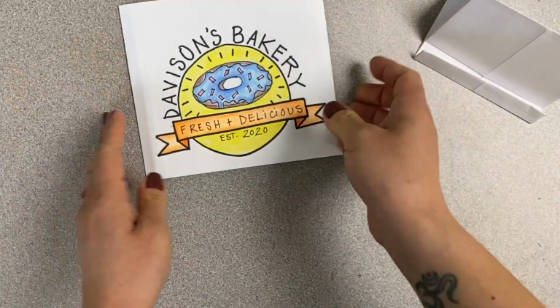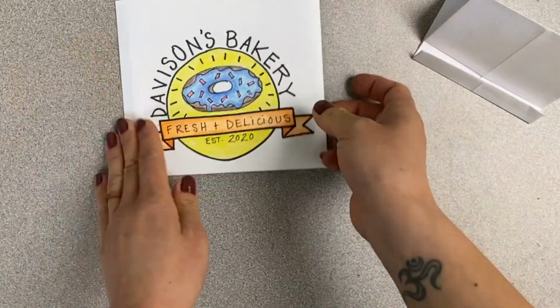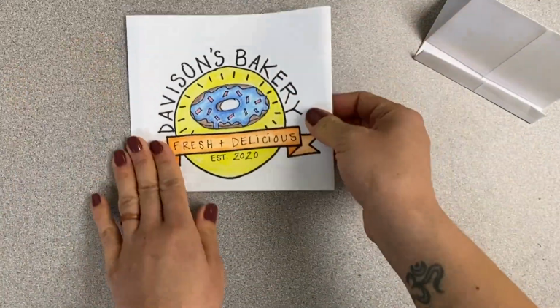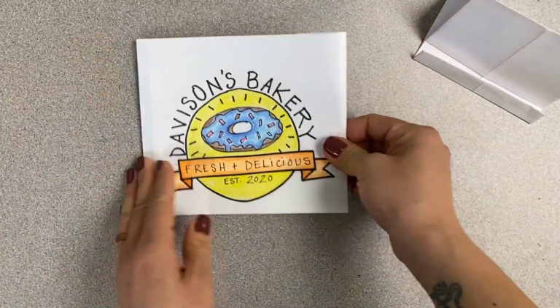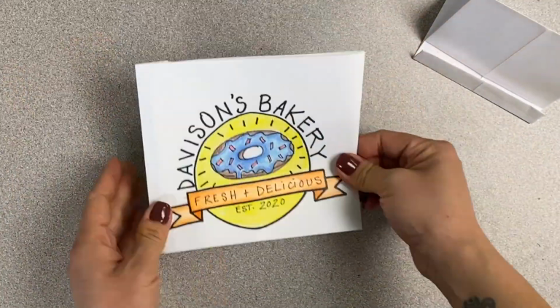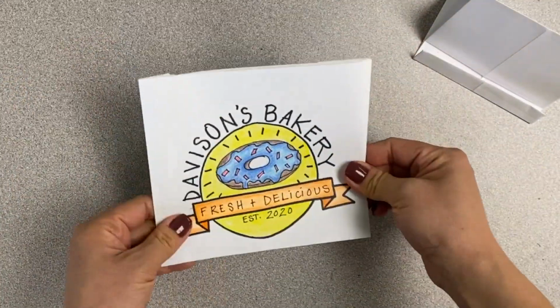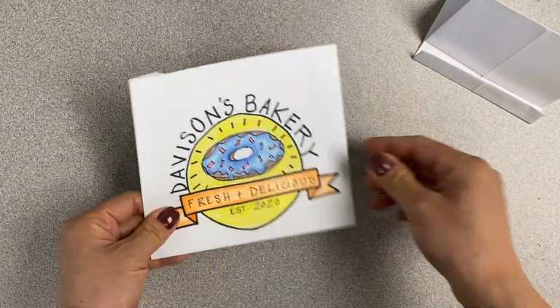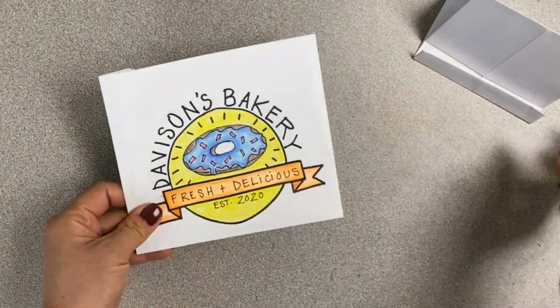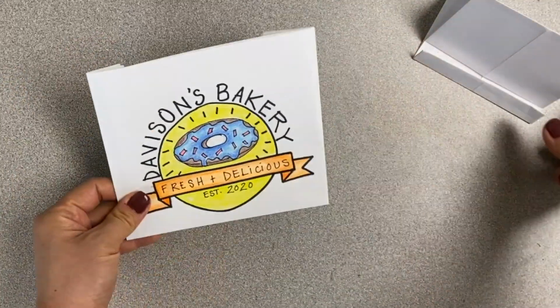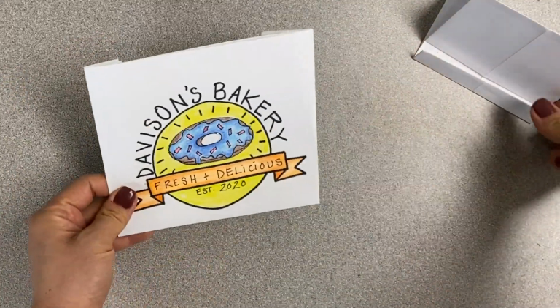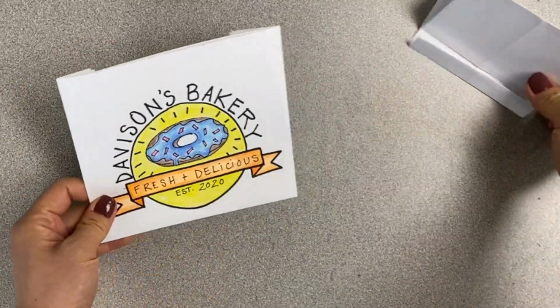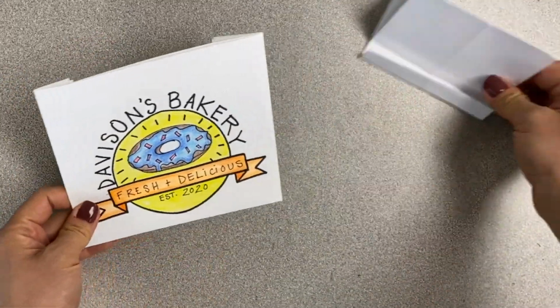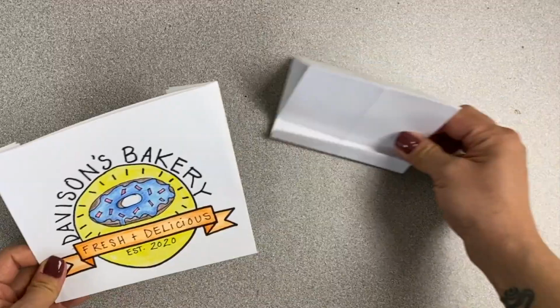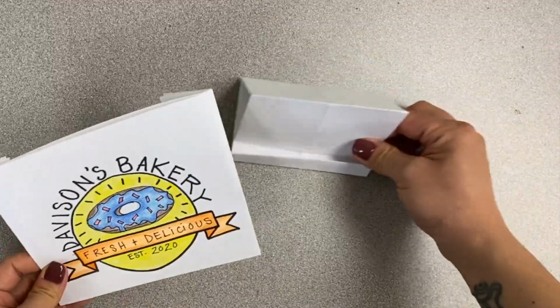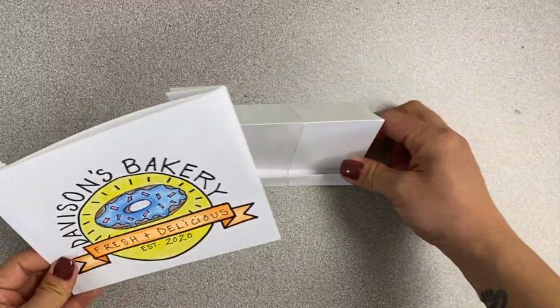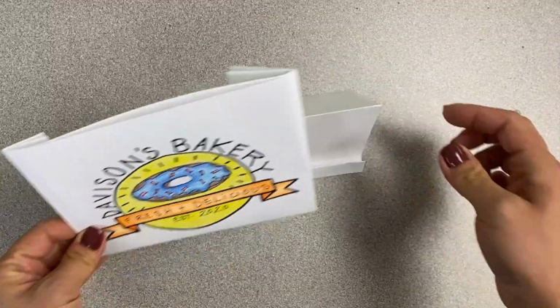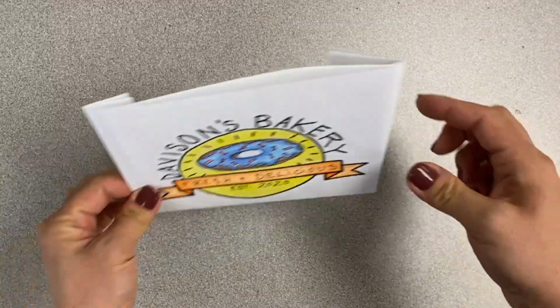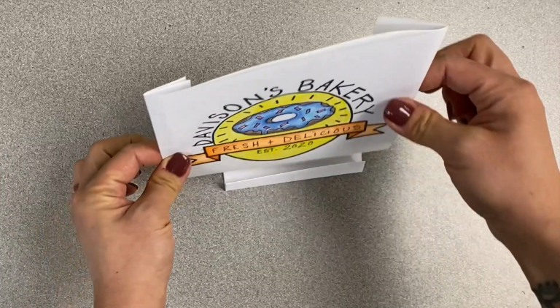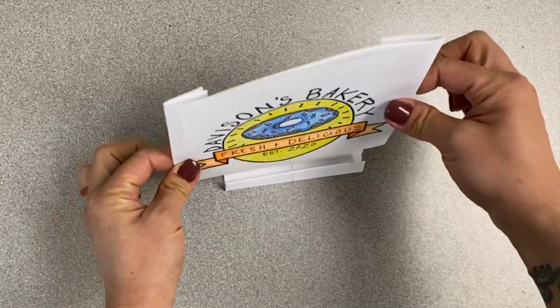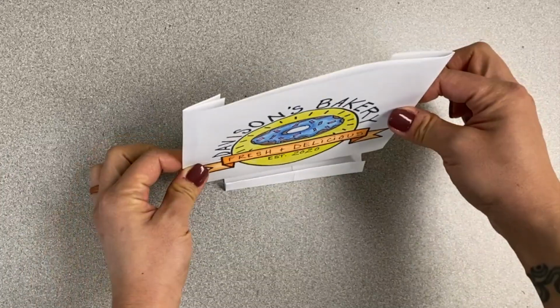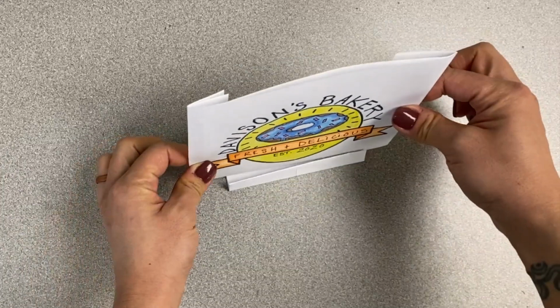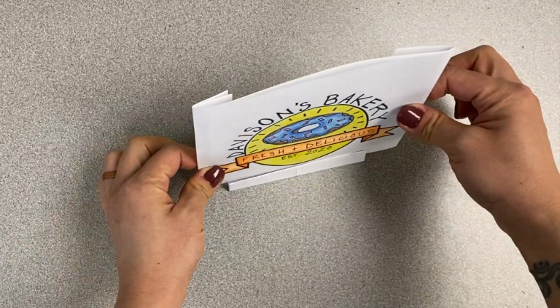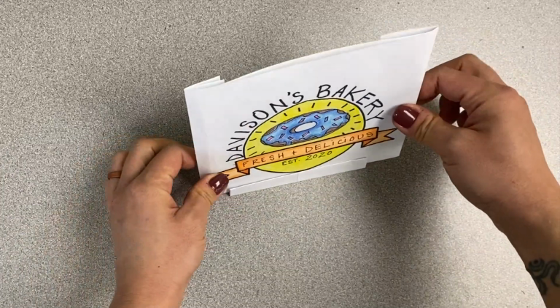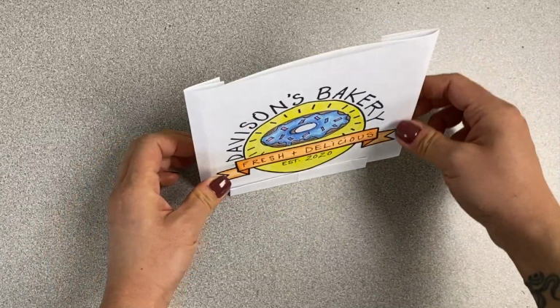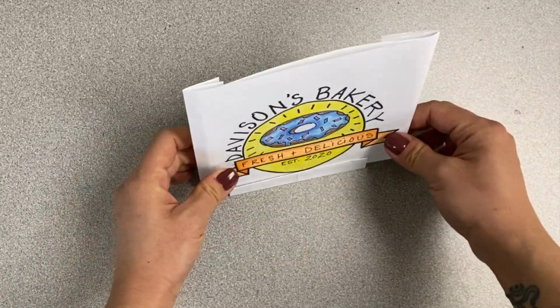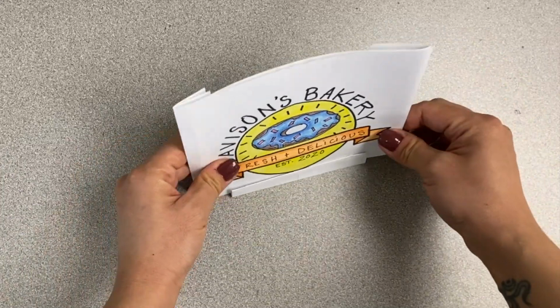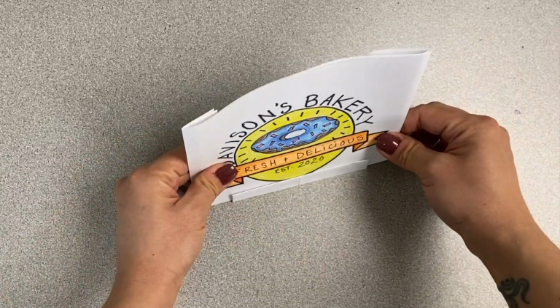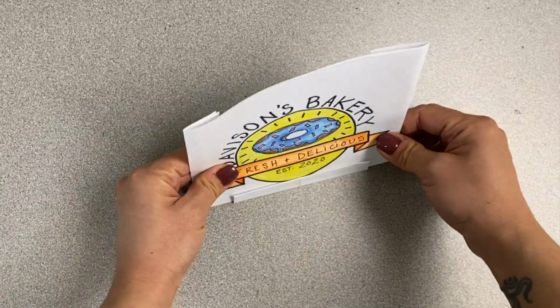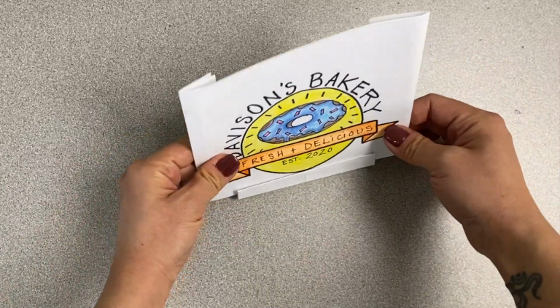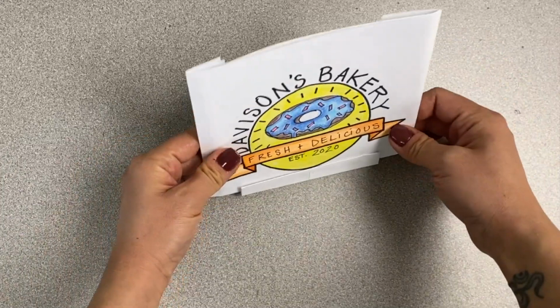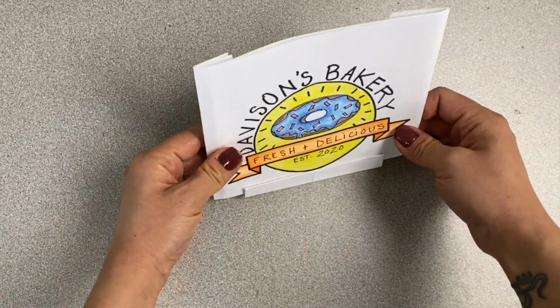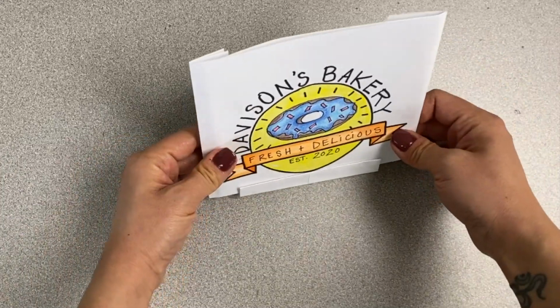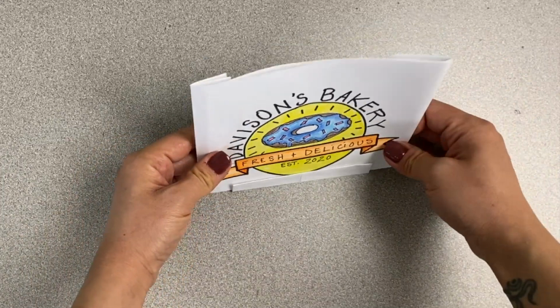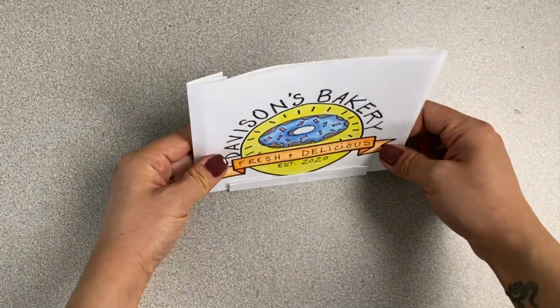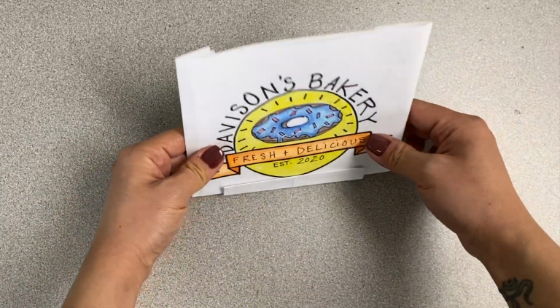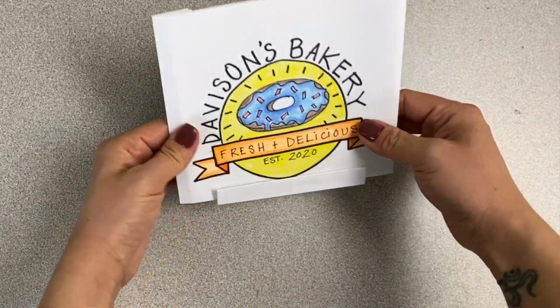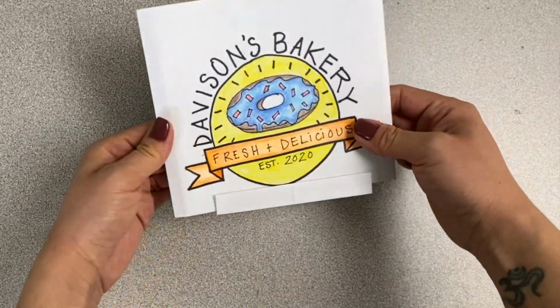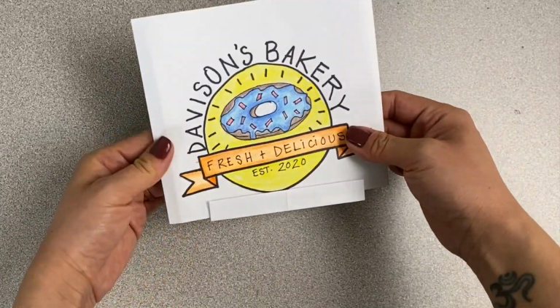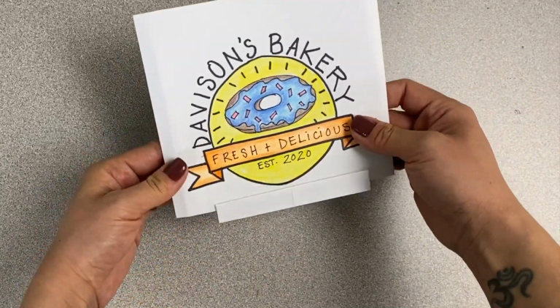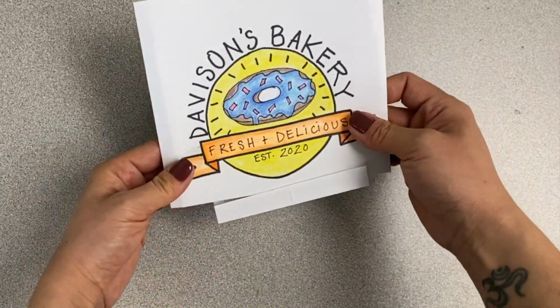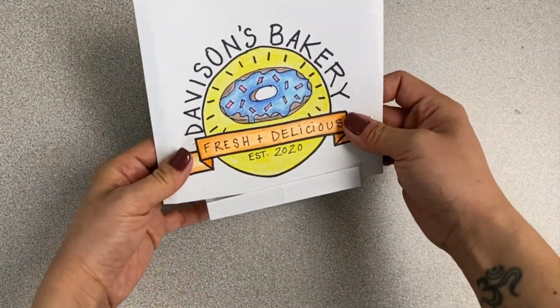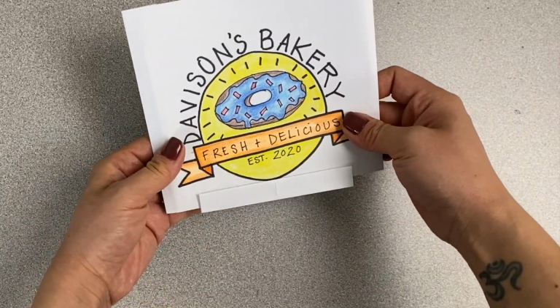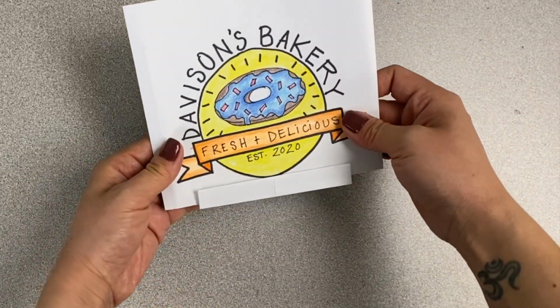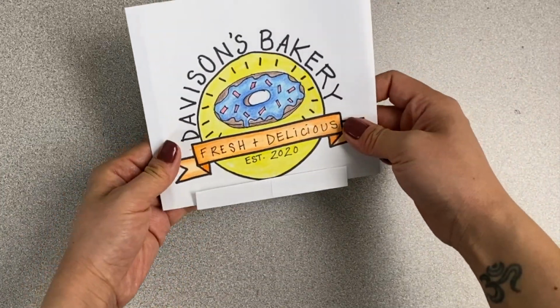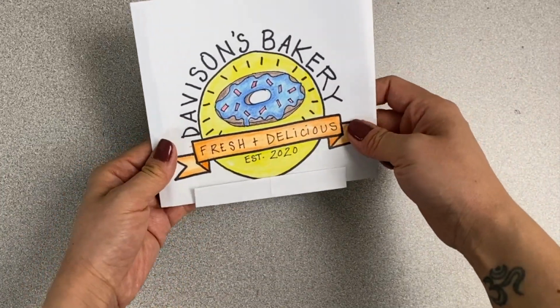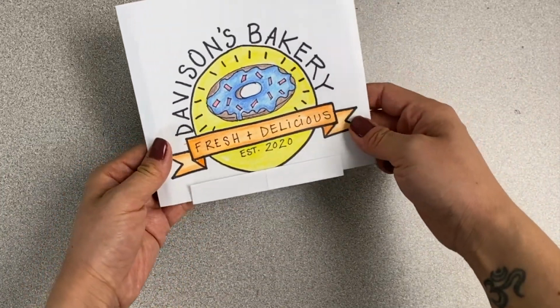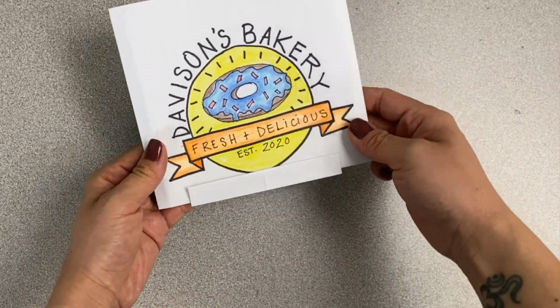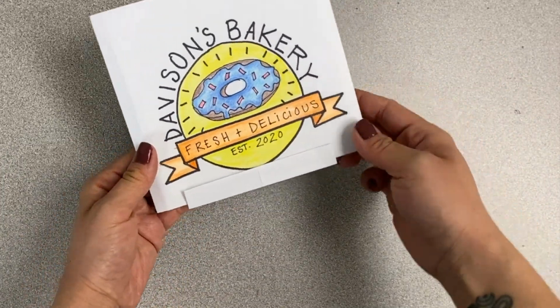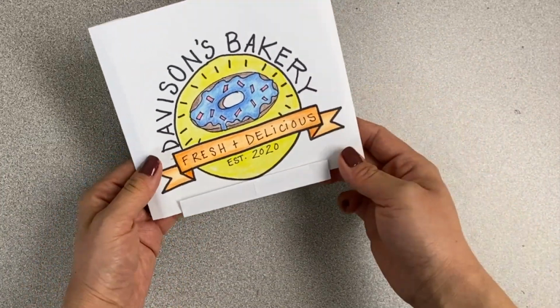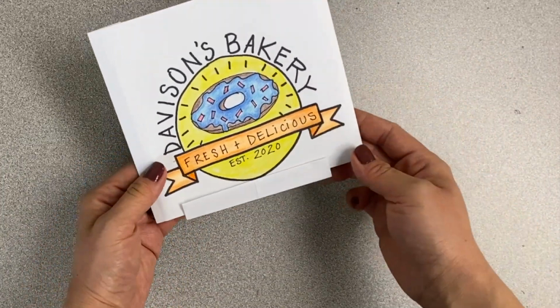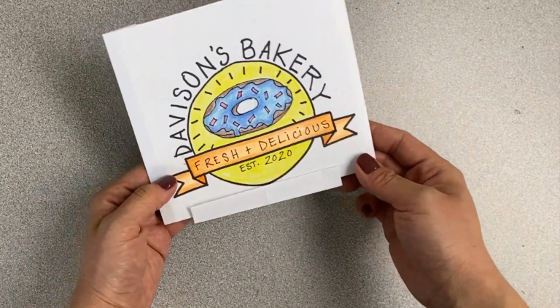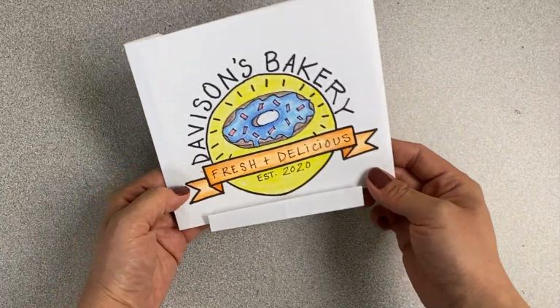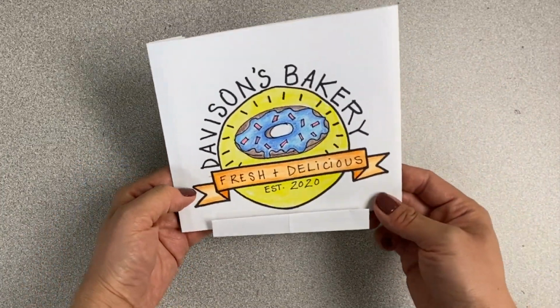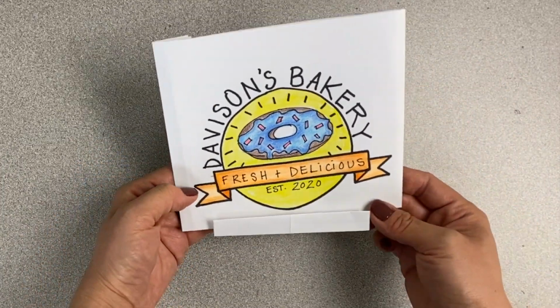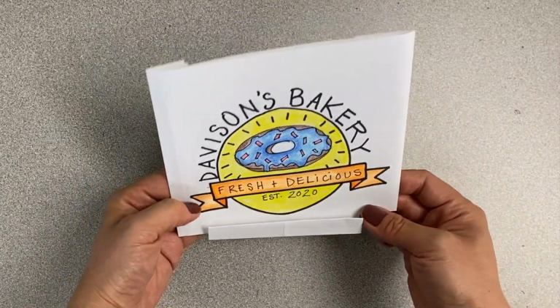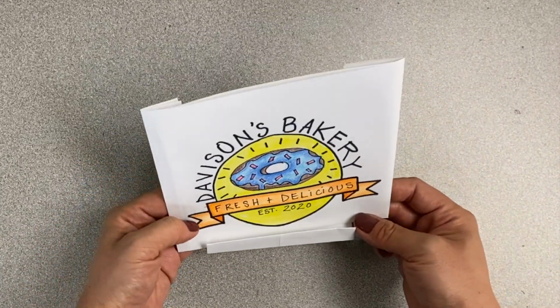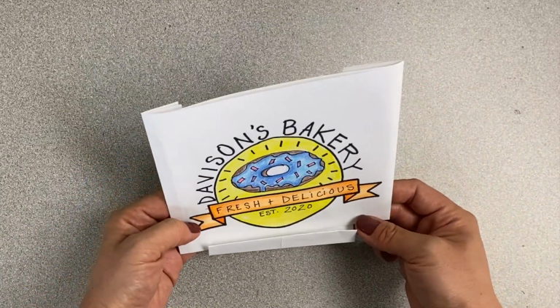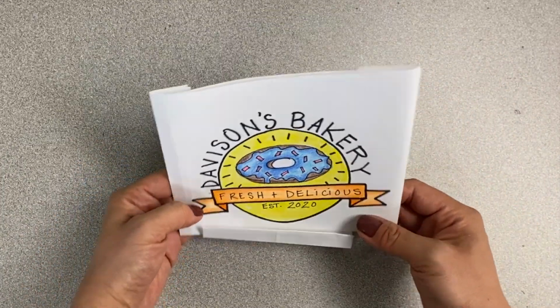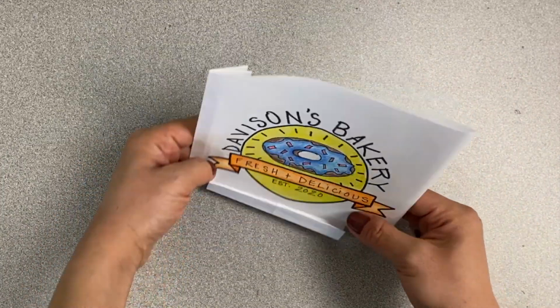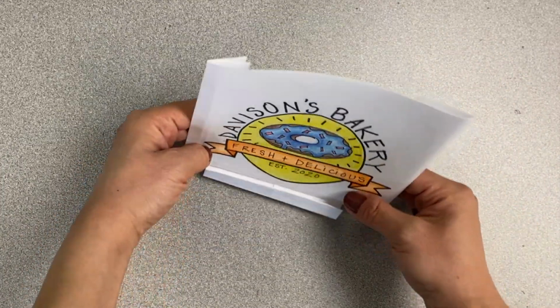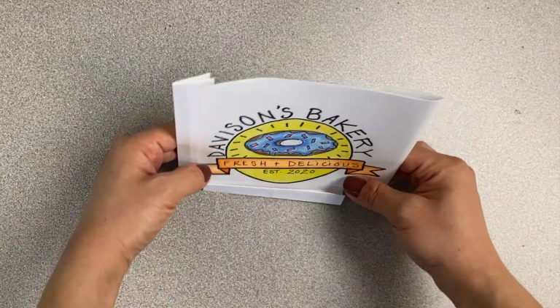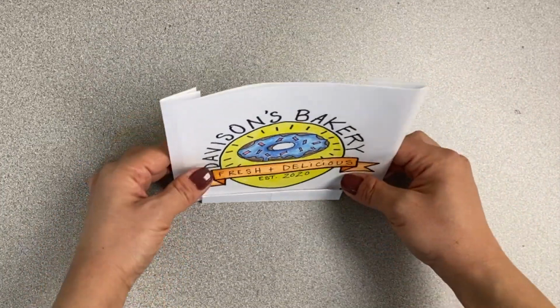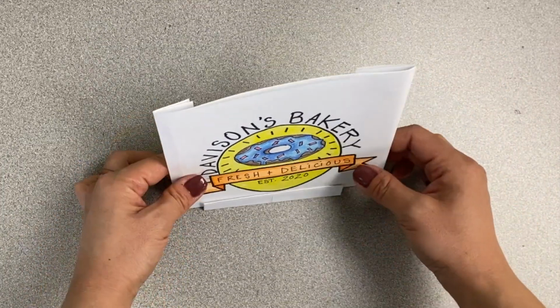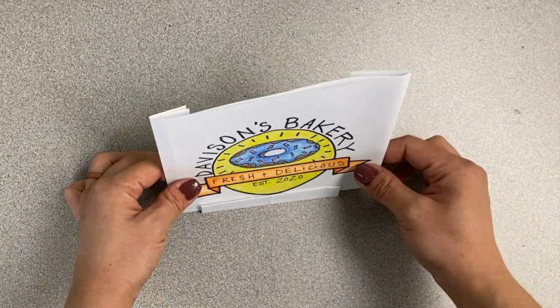In the next video I'm going to show you how to make an origami sign holder for the bakery sign that you just made.